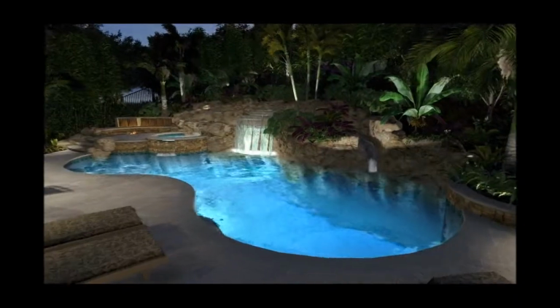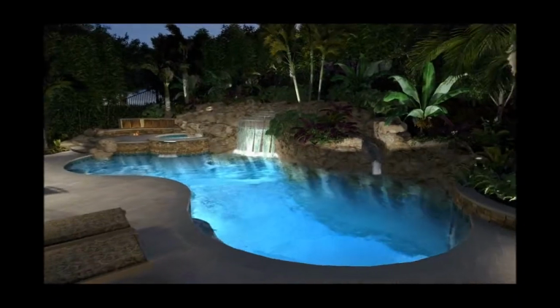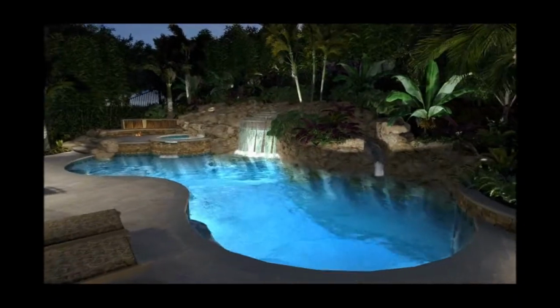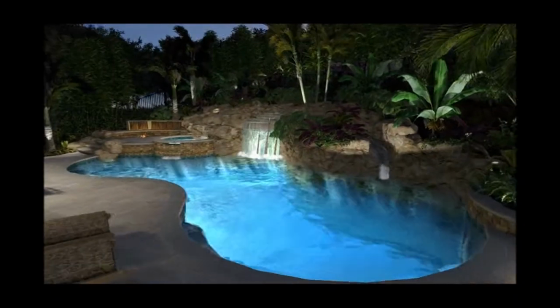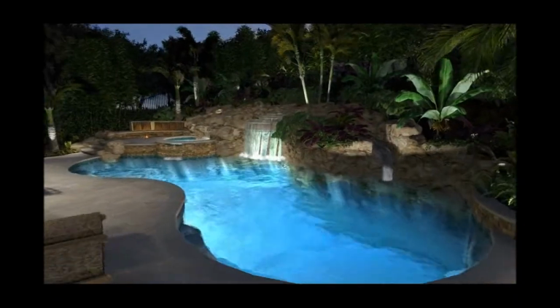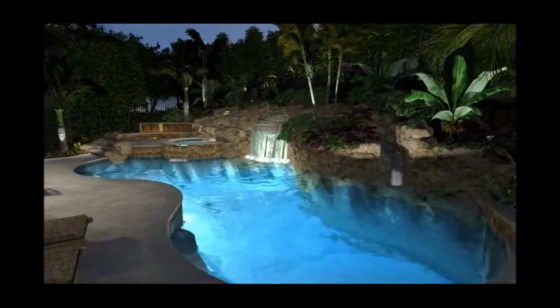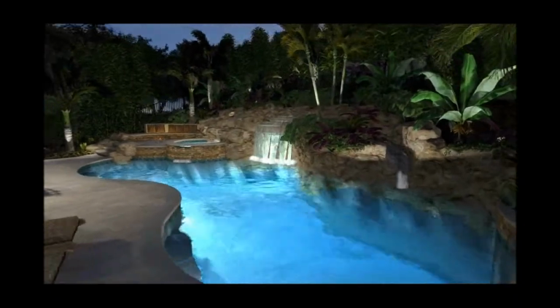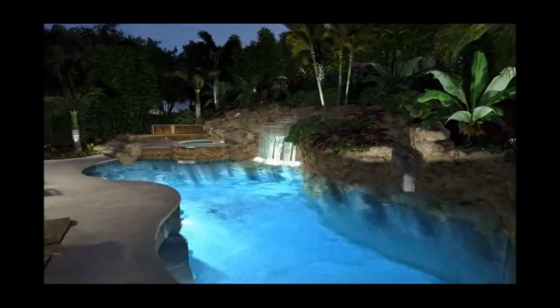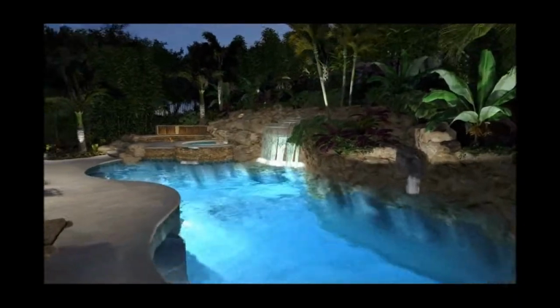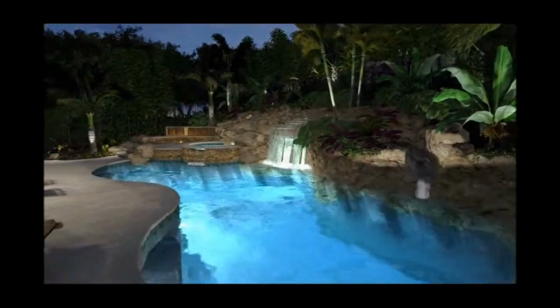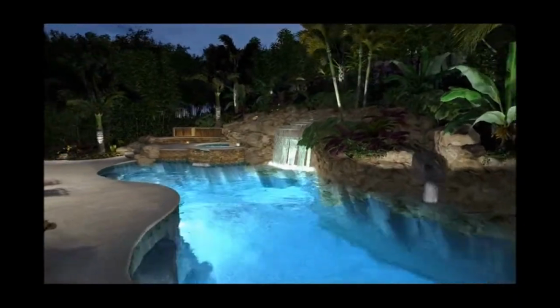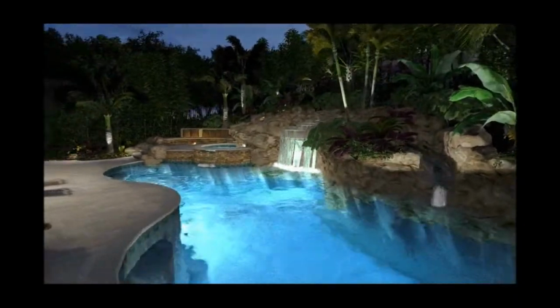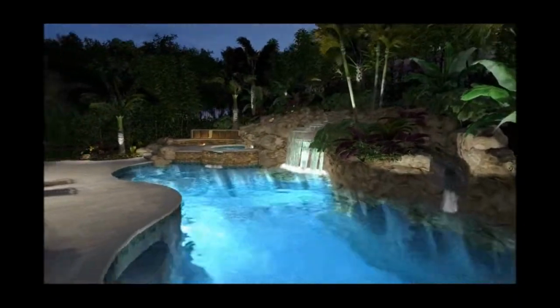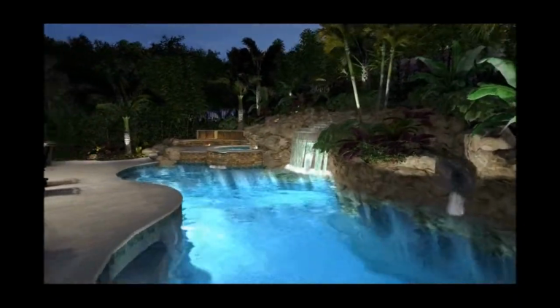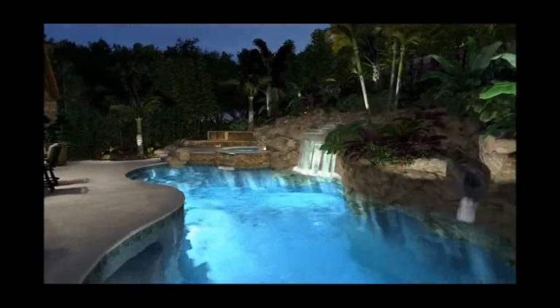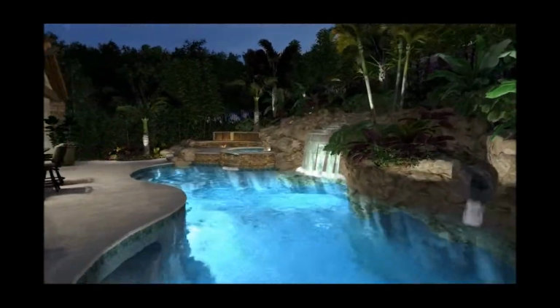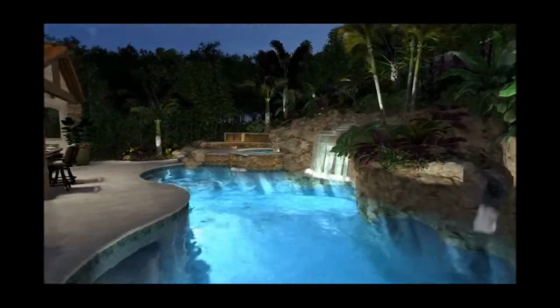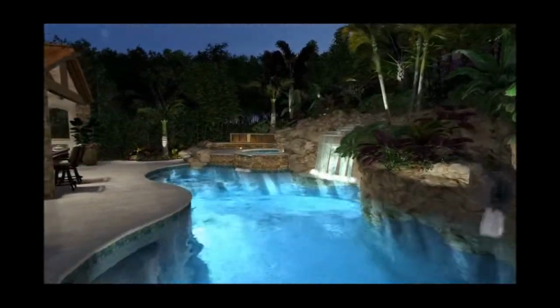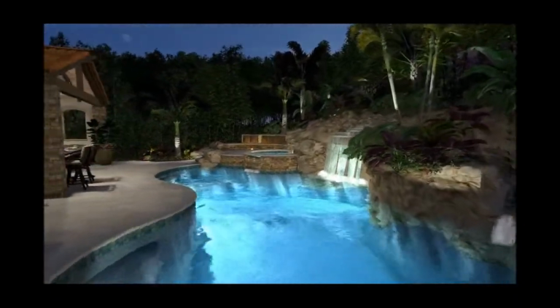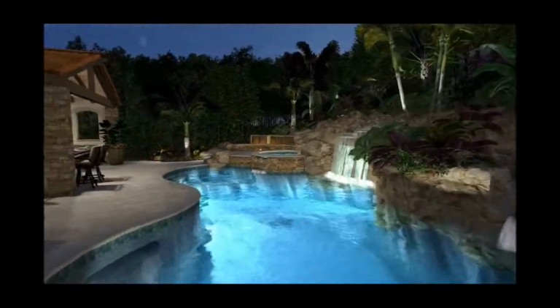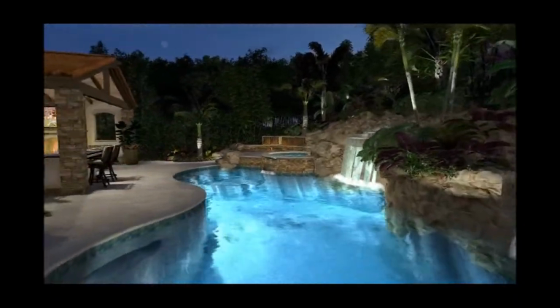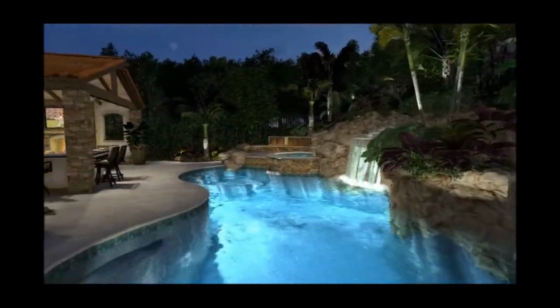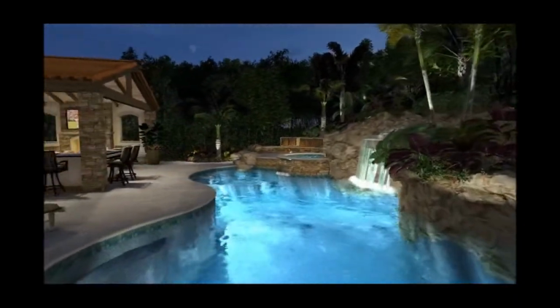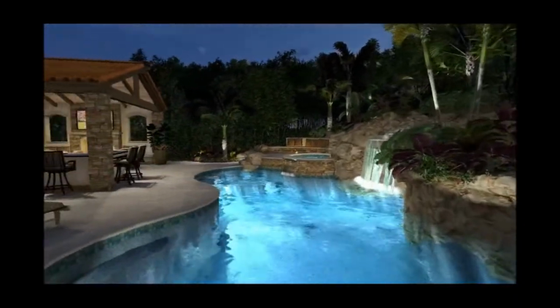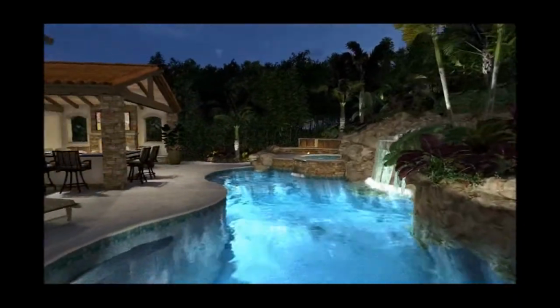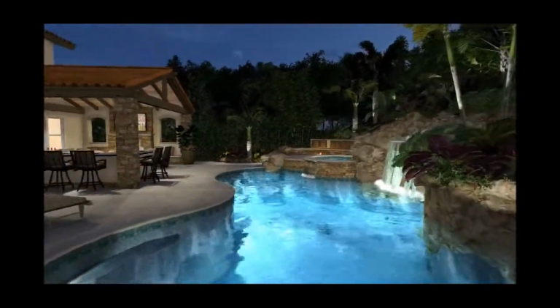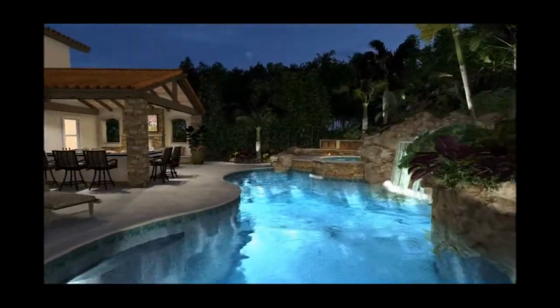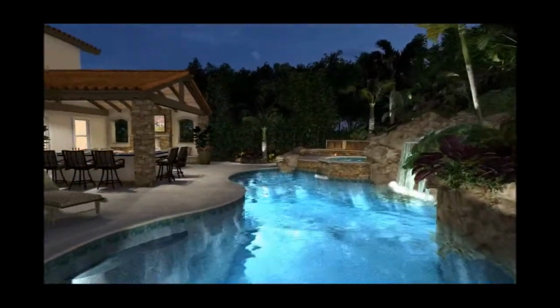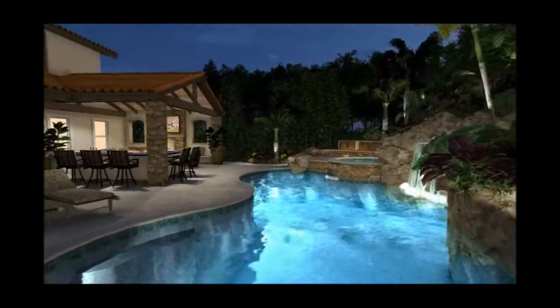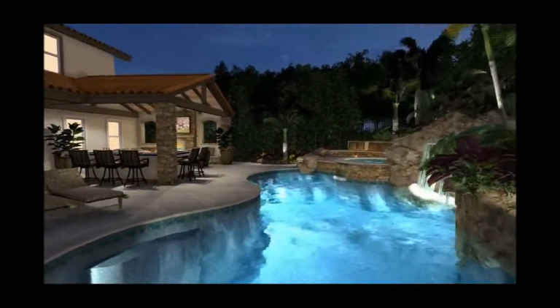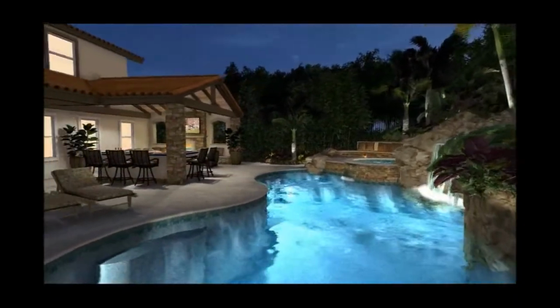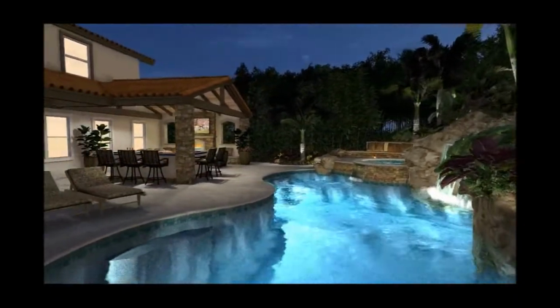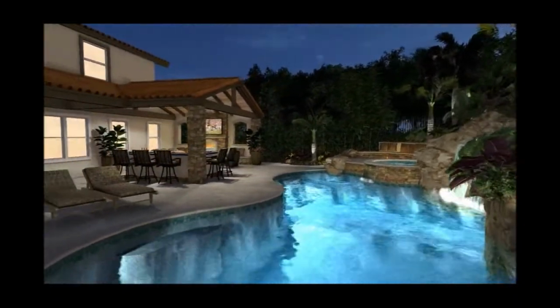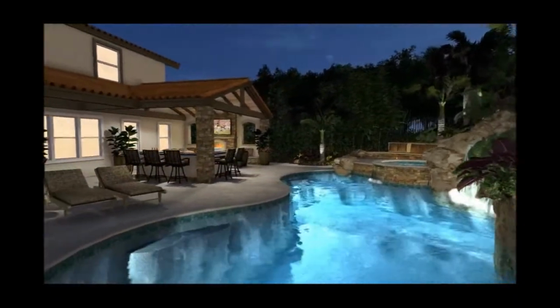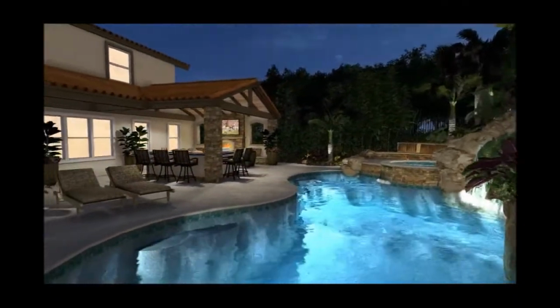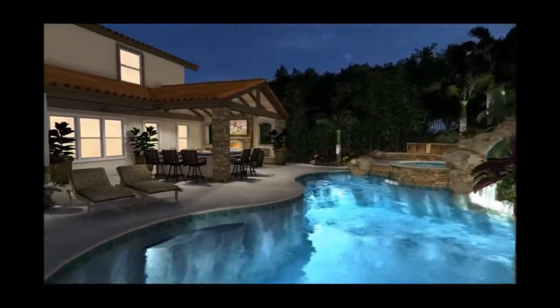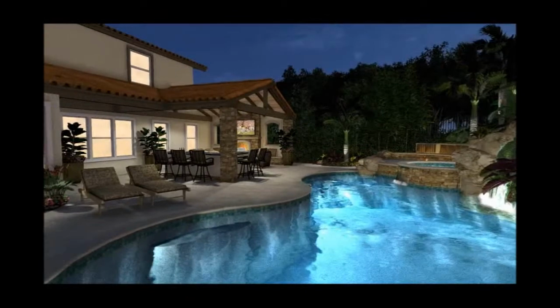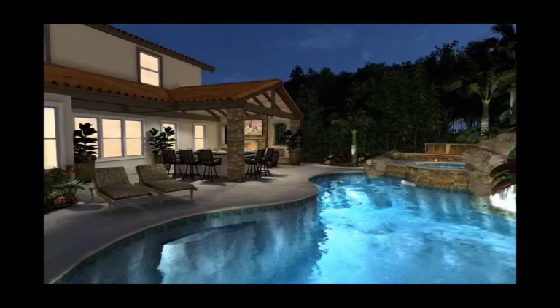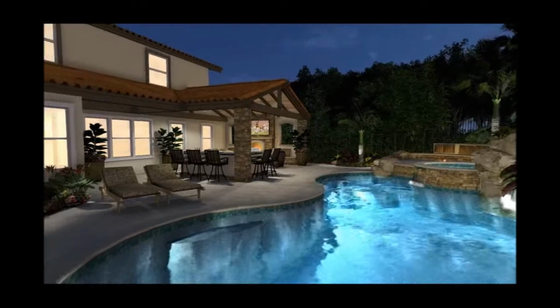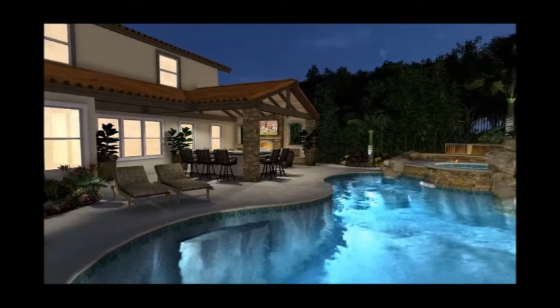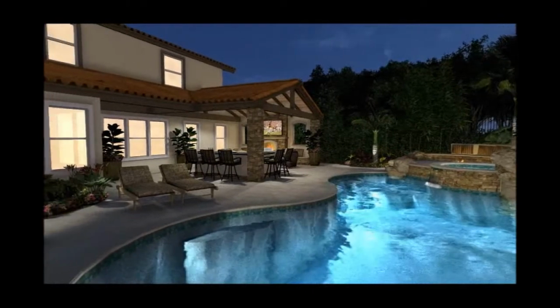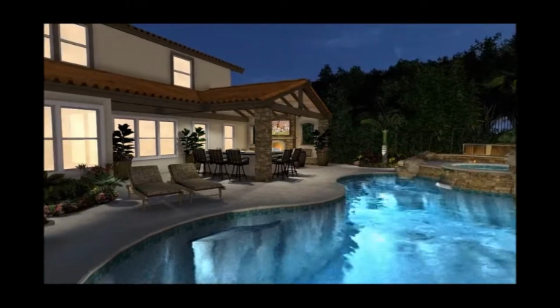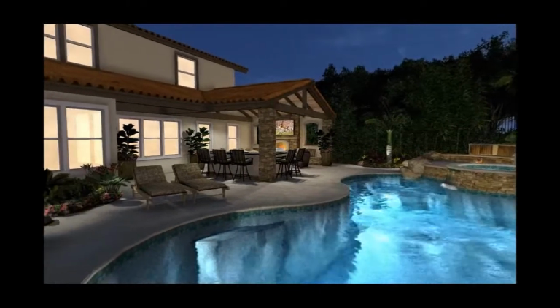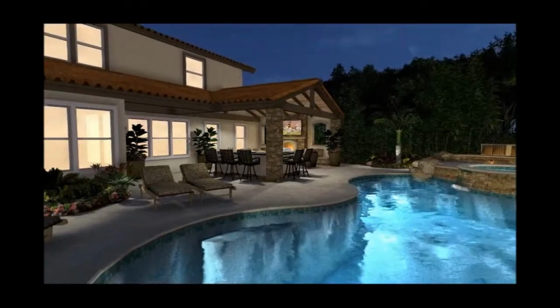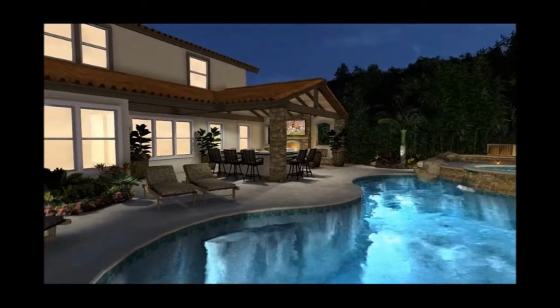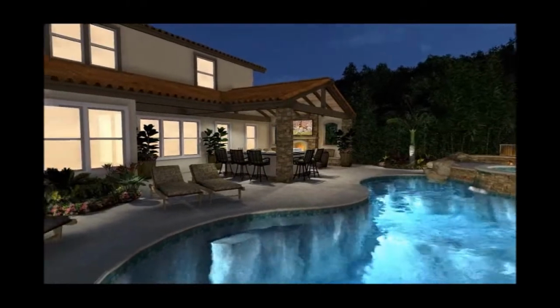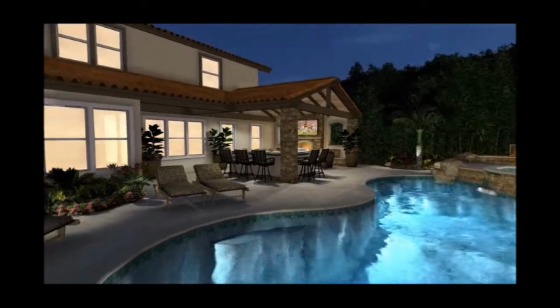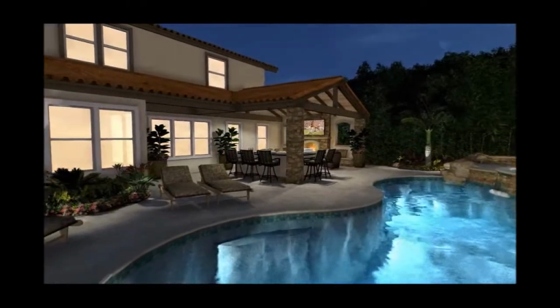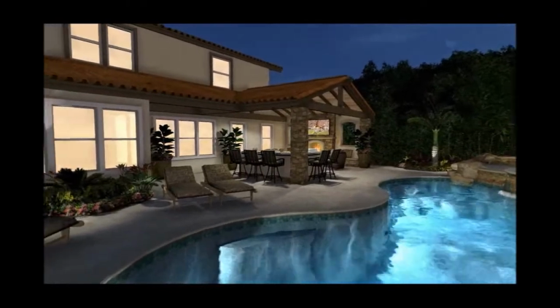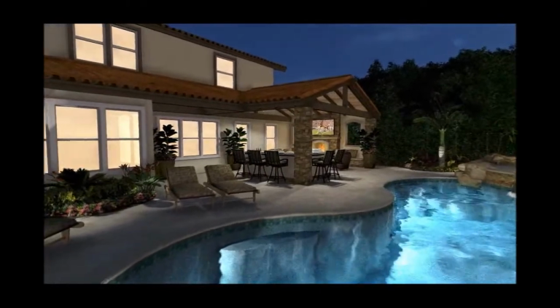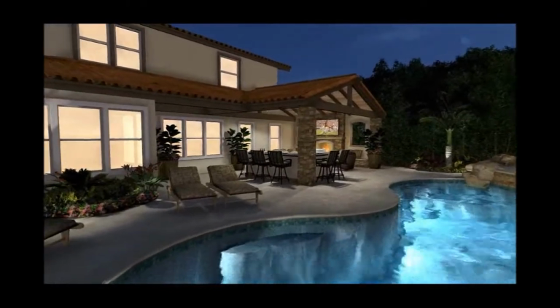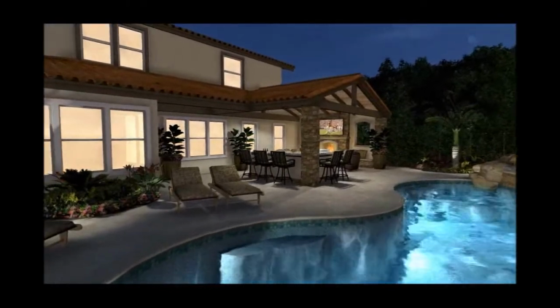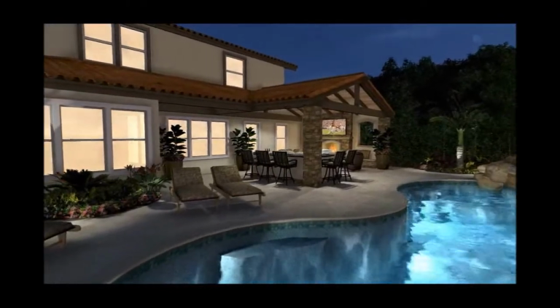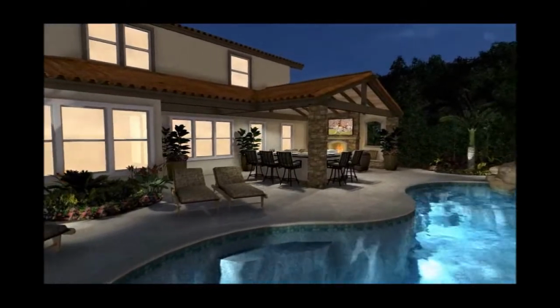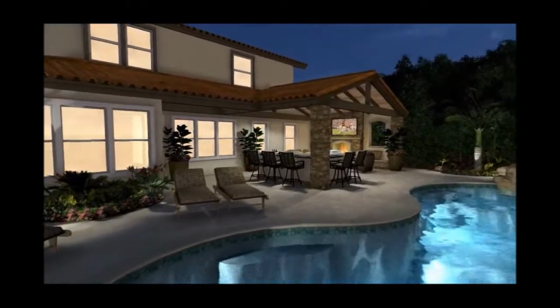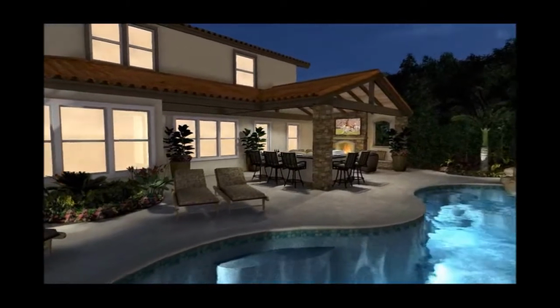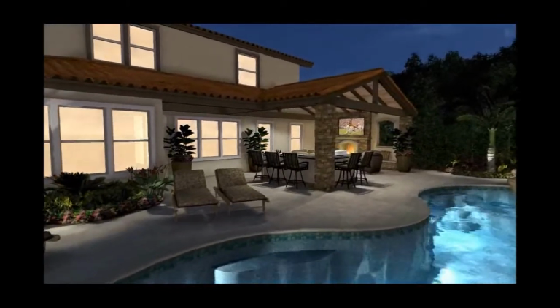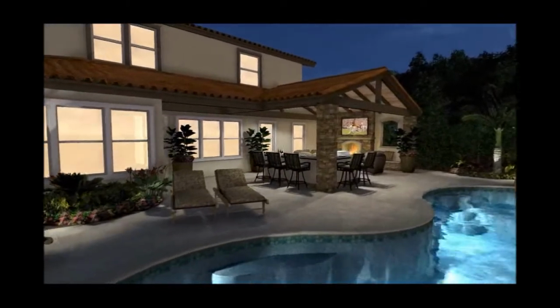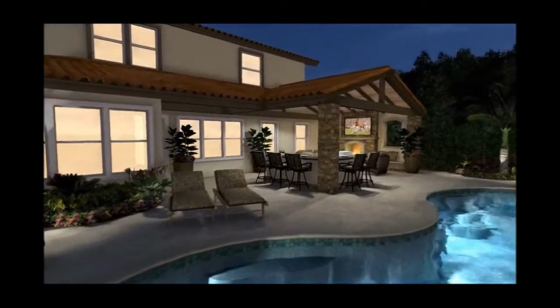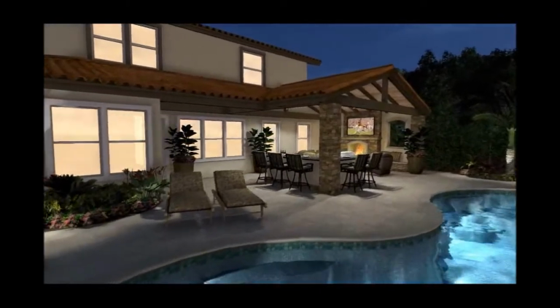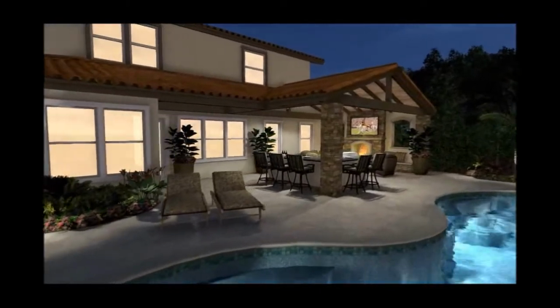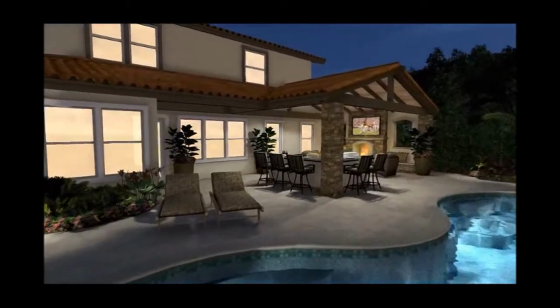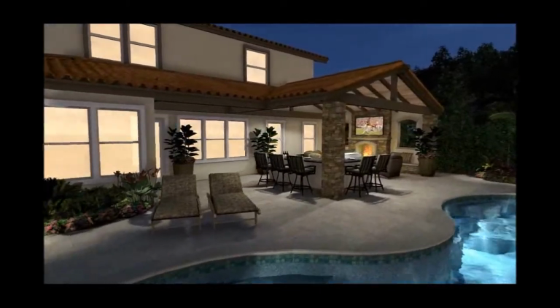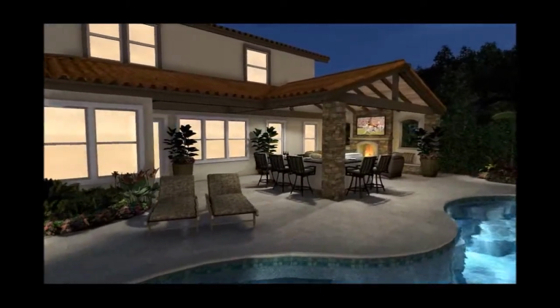As we get into the model, looking at the backyard, we see a nice pool stretched out along the length of the yard.